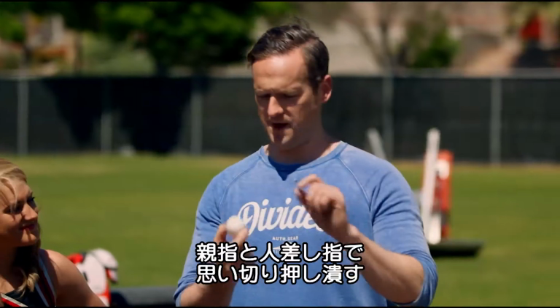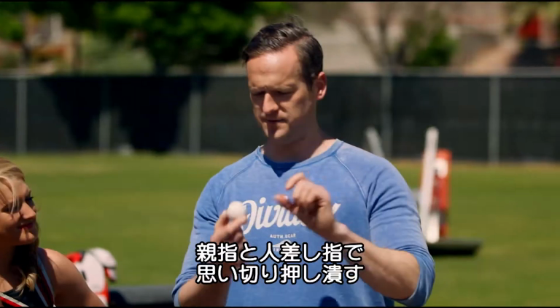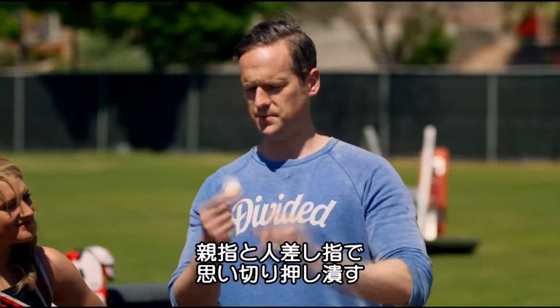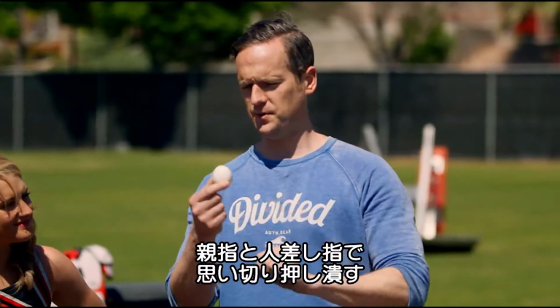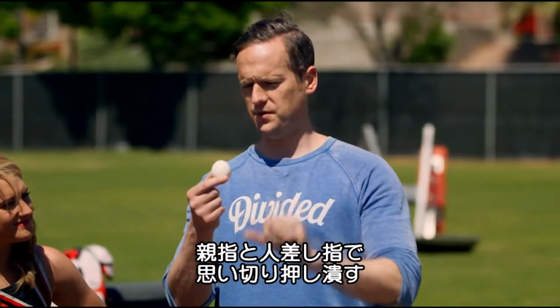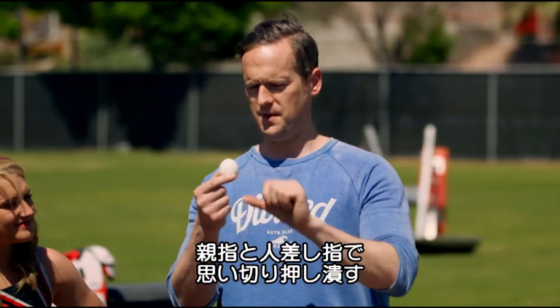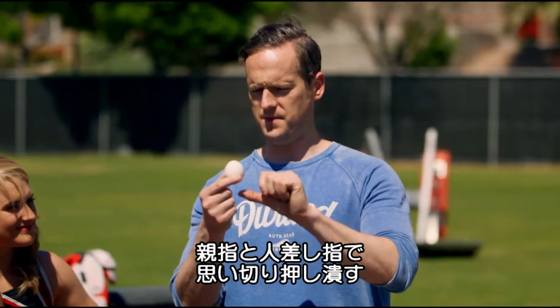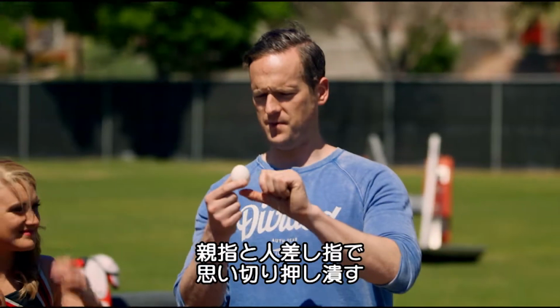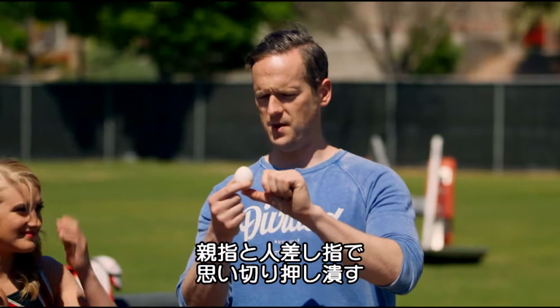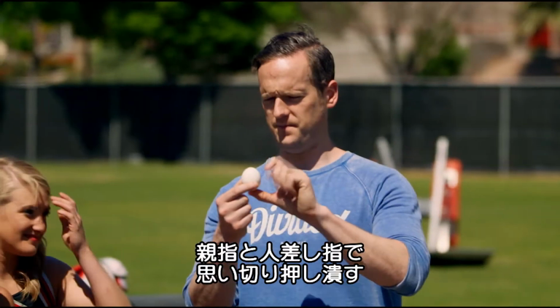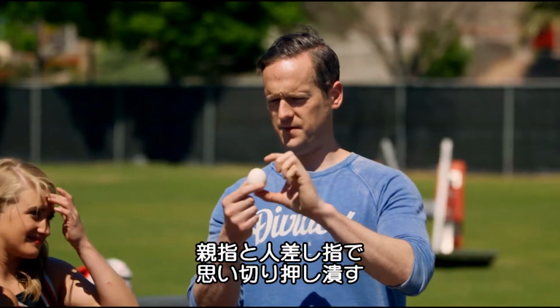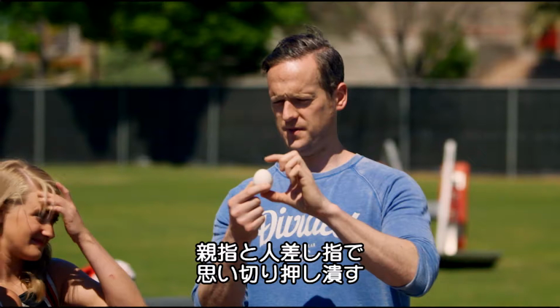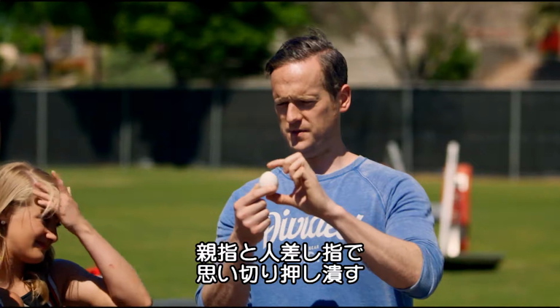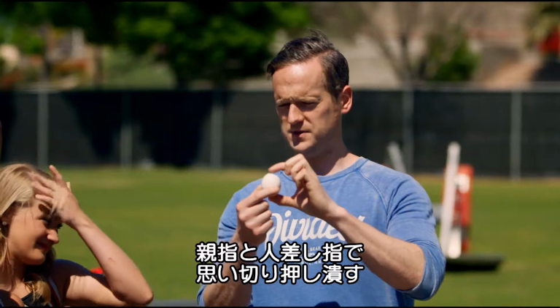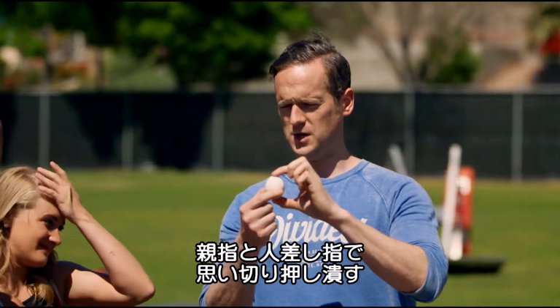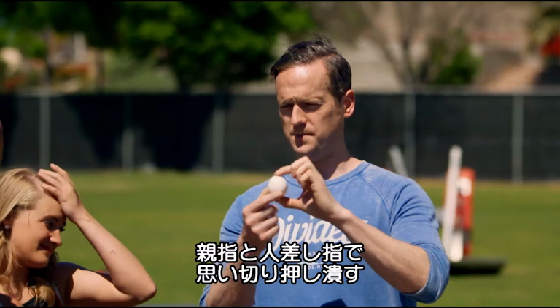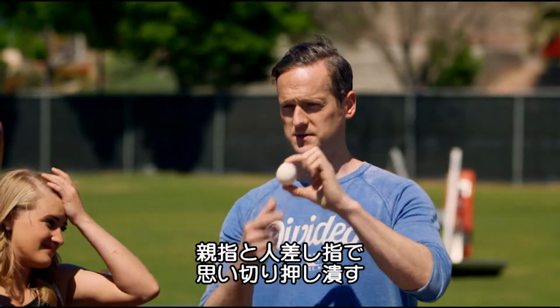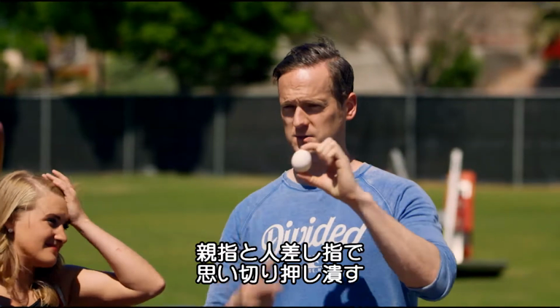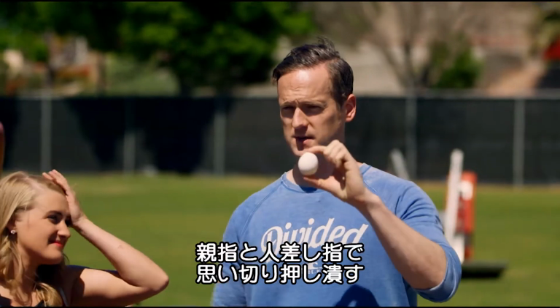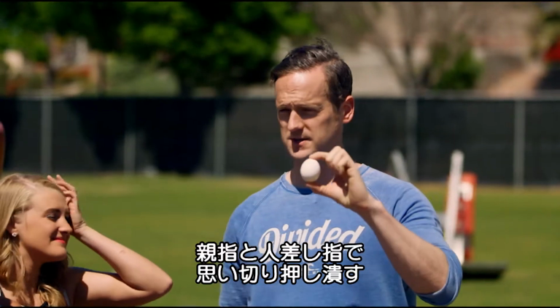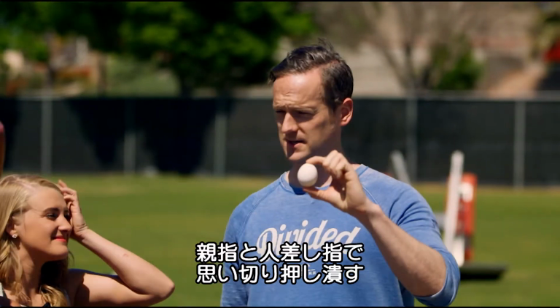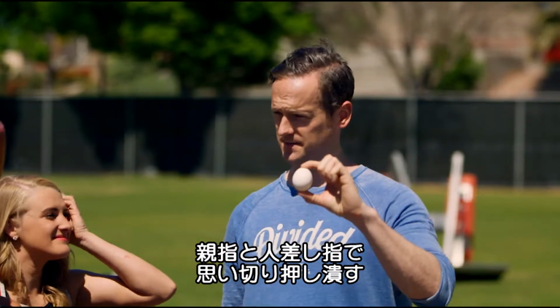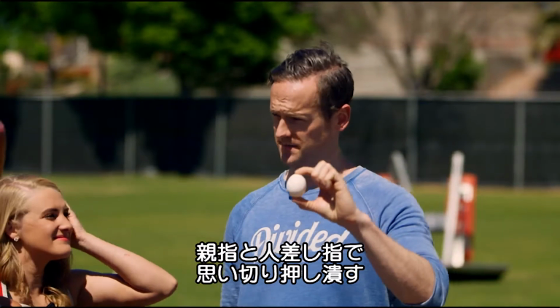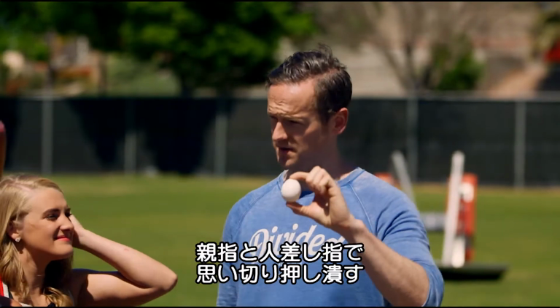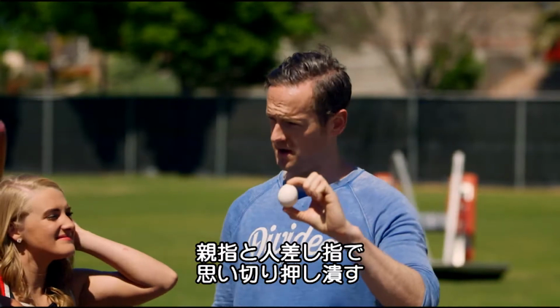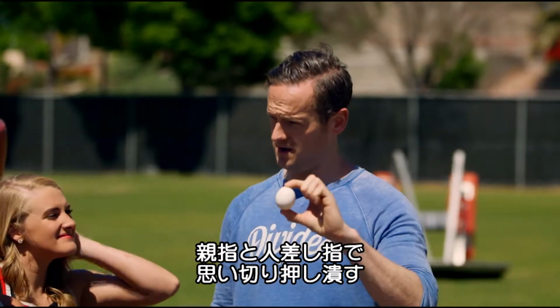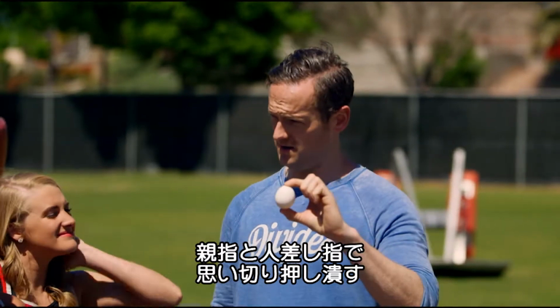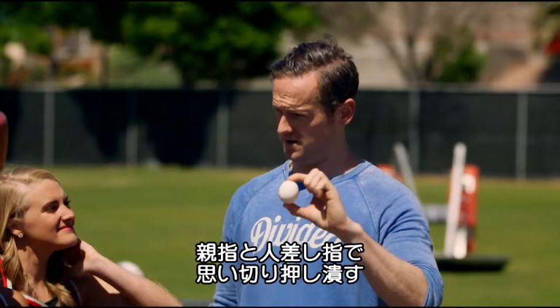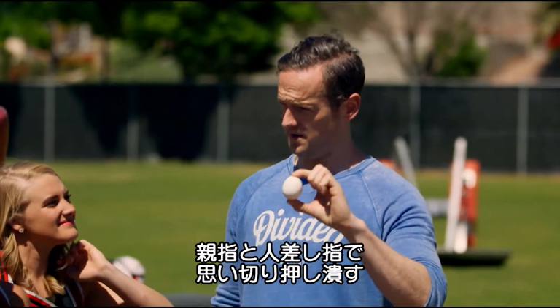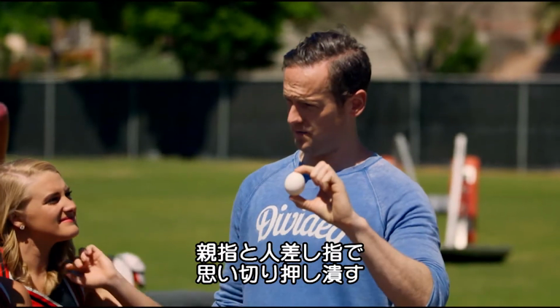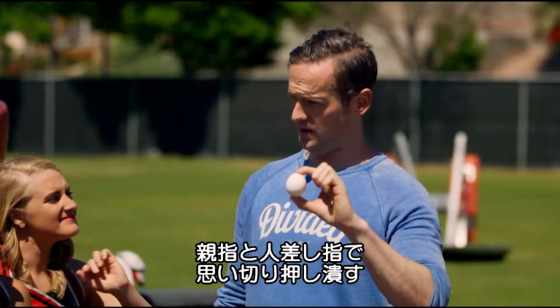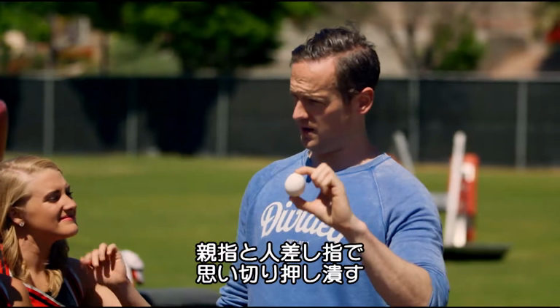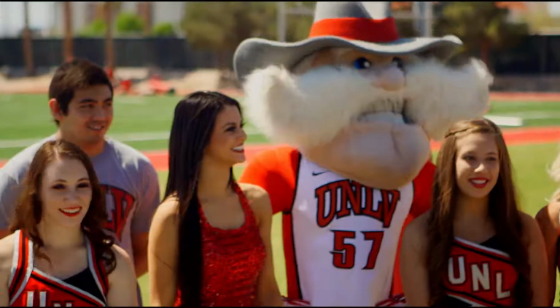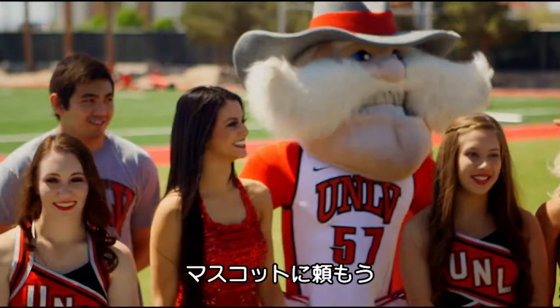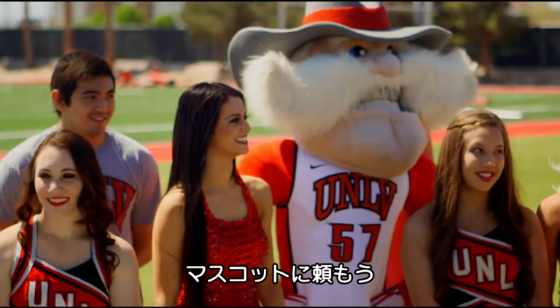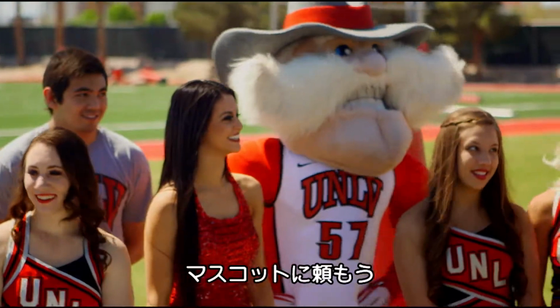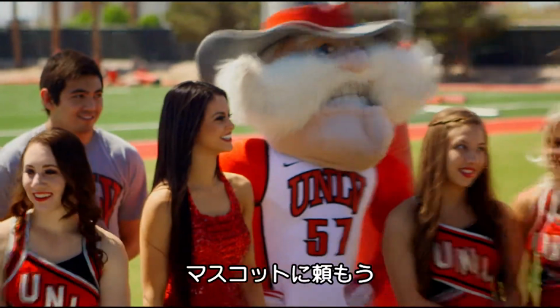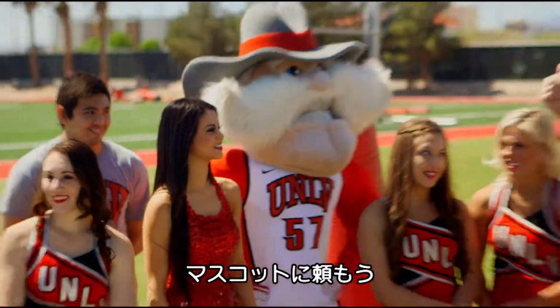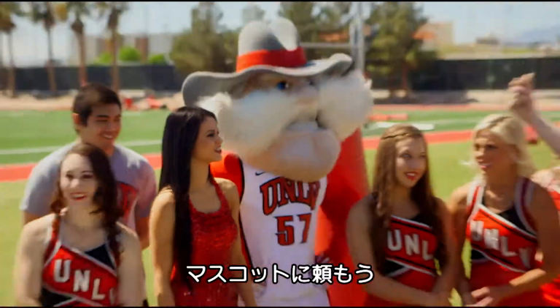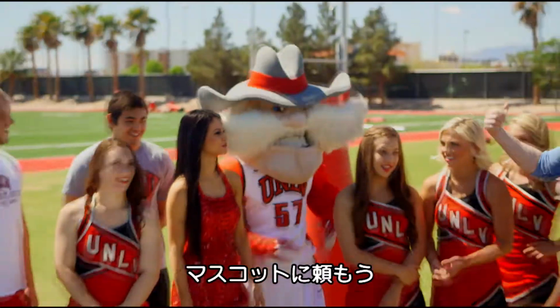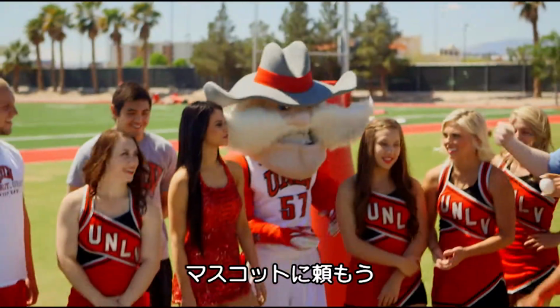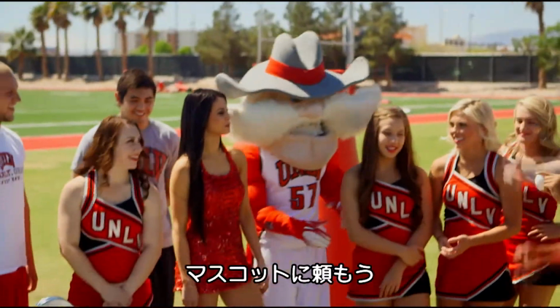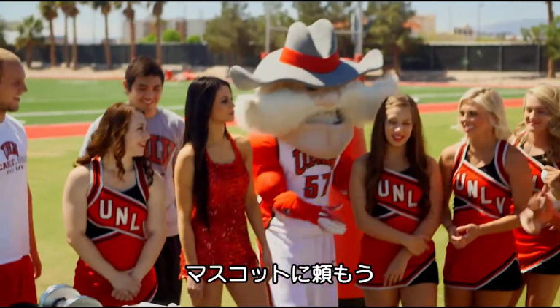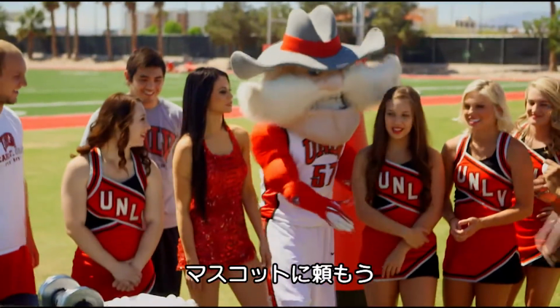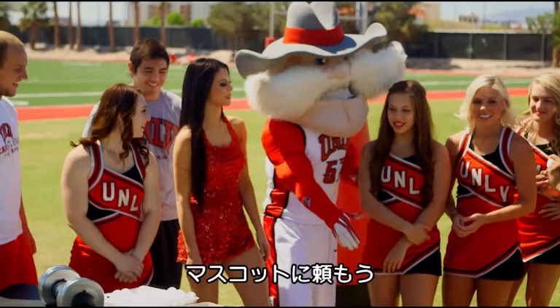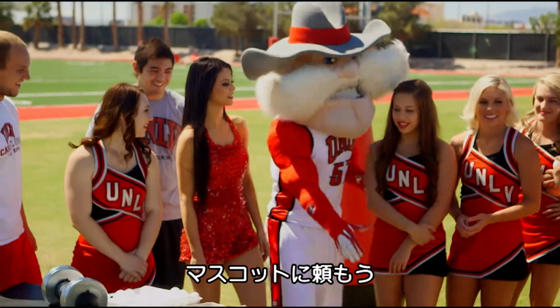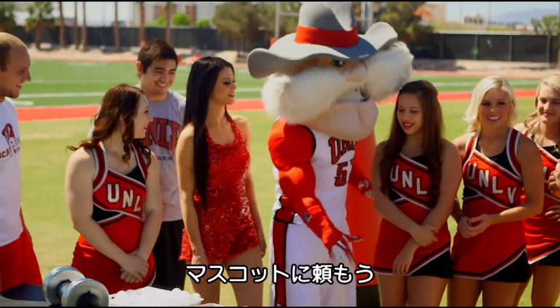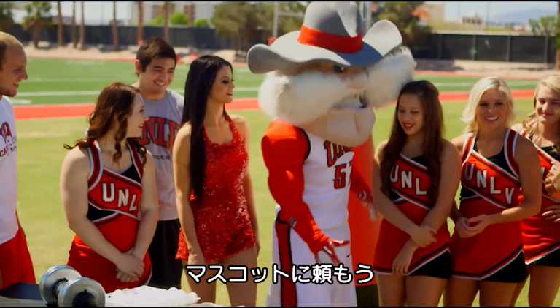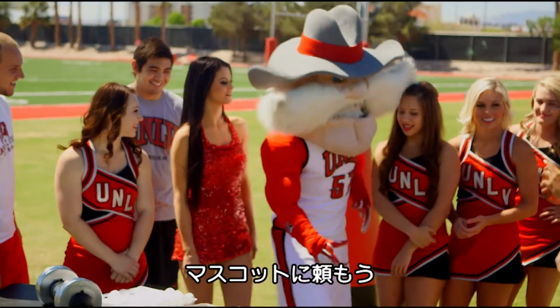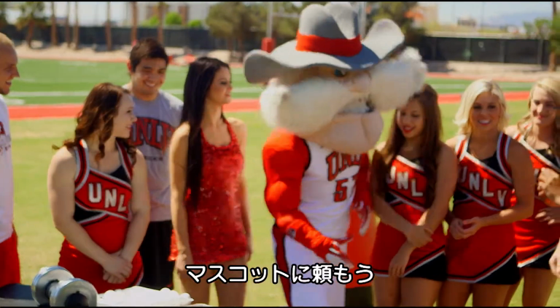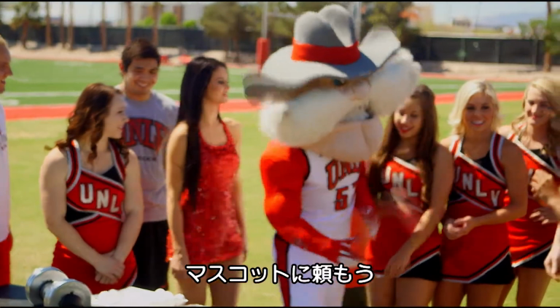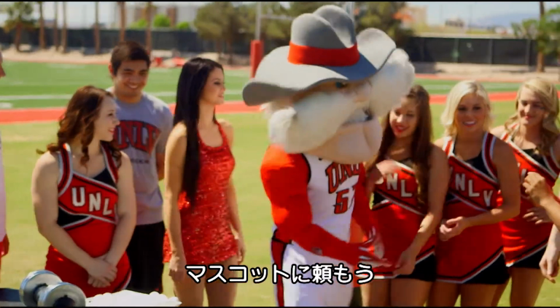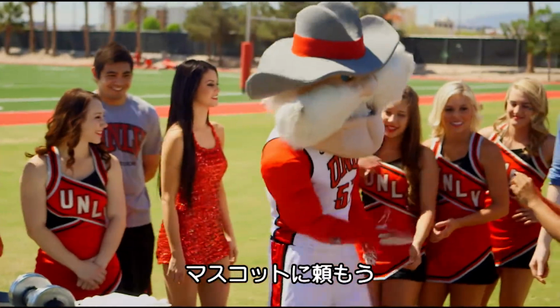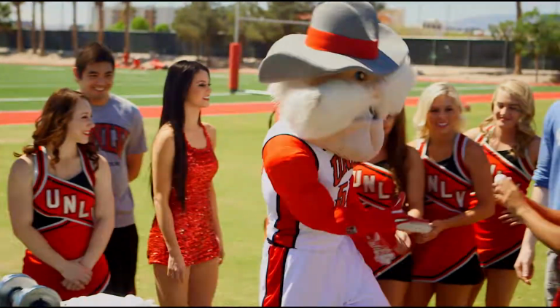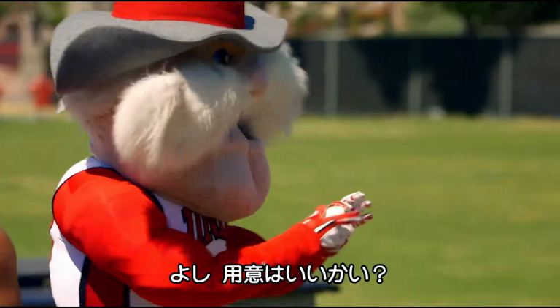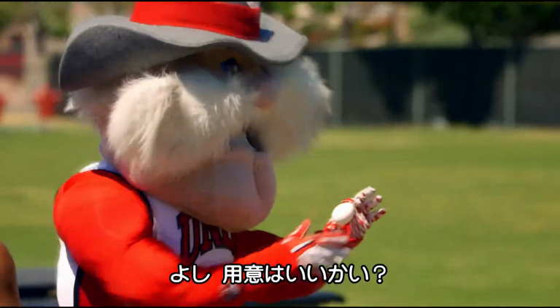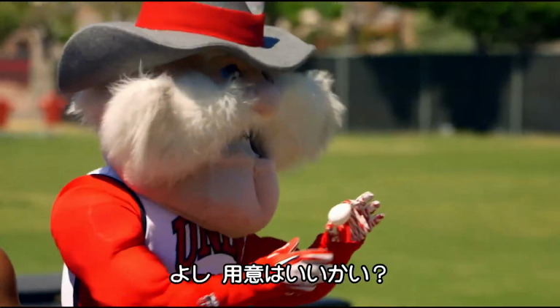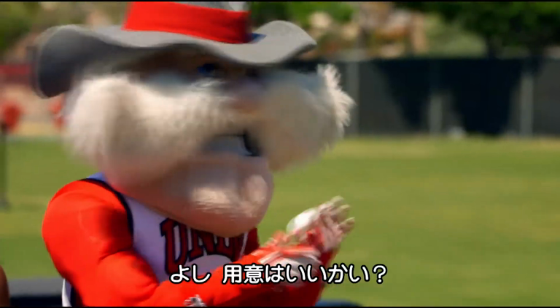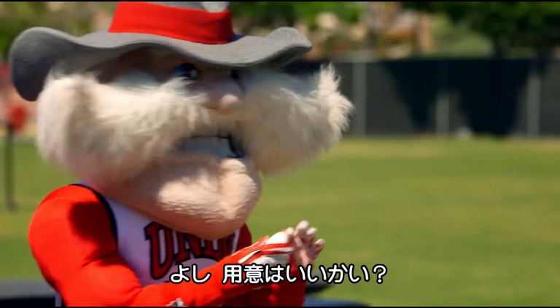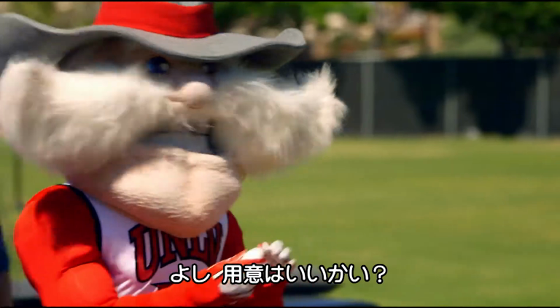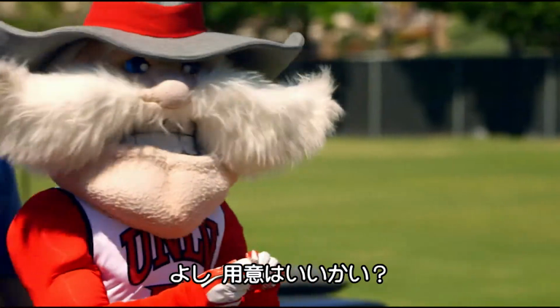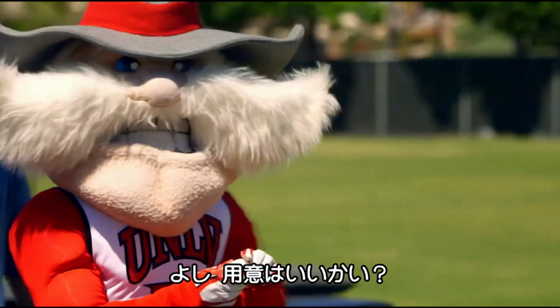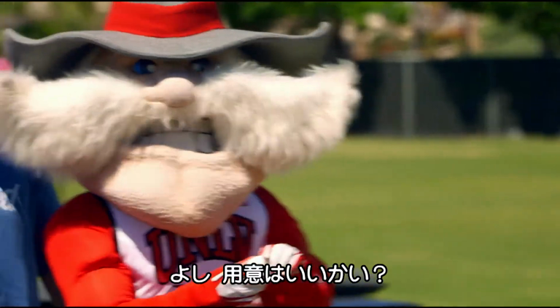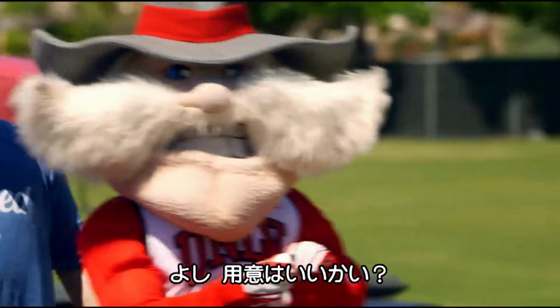You have to put your thumb at the bottom and thumb at the top and squeeze it. Pretty hard. Come over here, show us how to do it, Mr. Mascot.